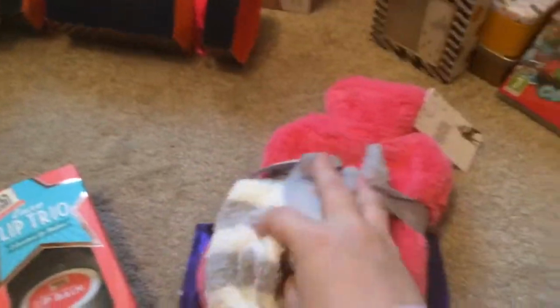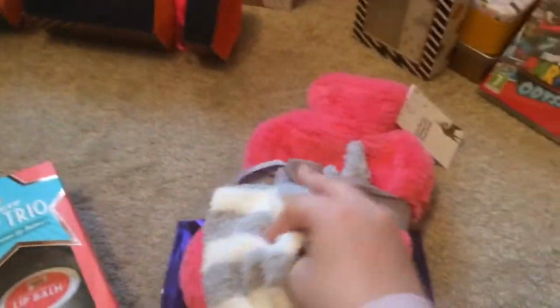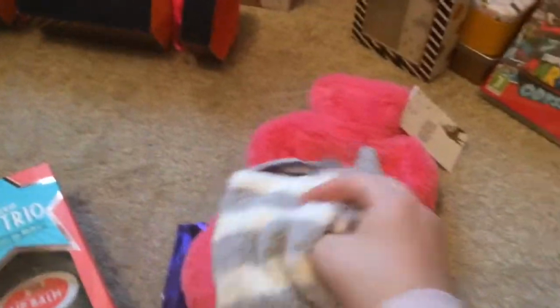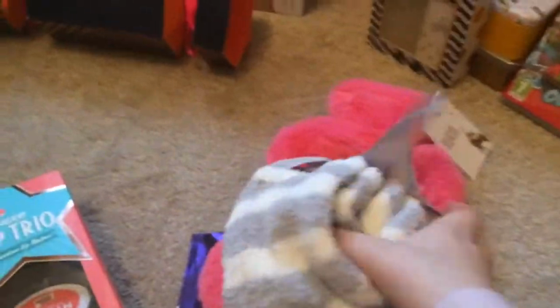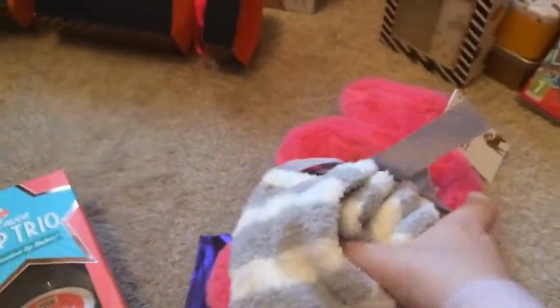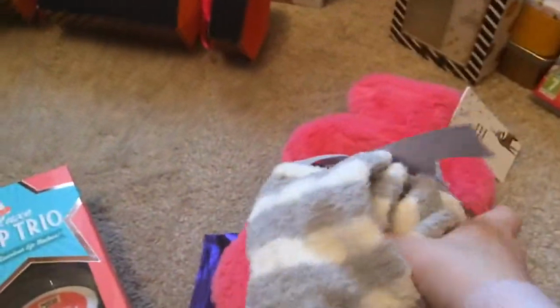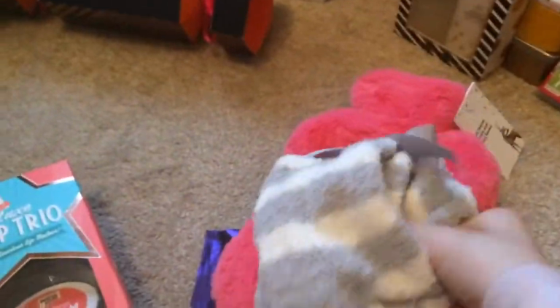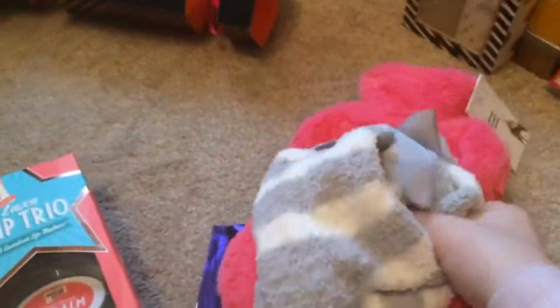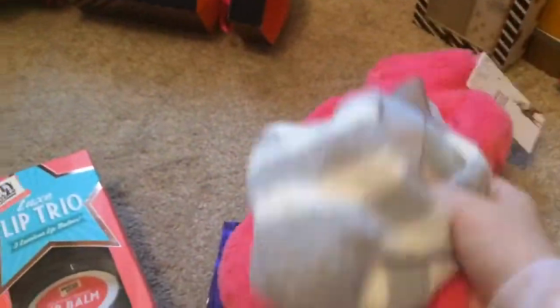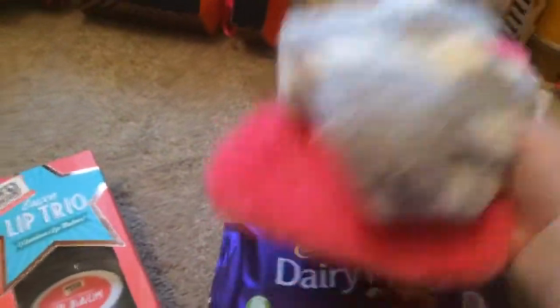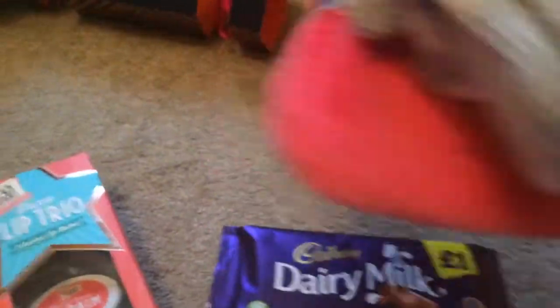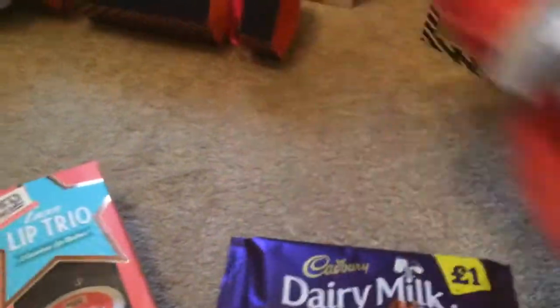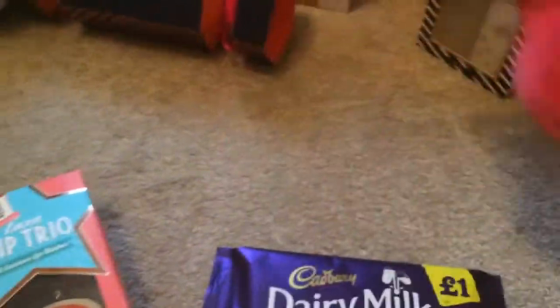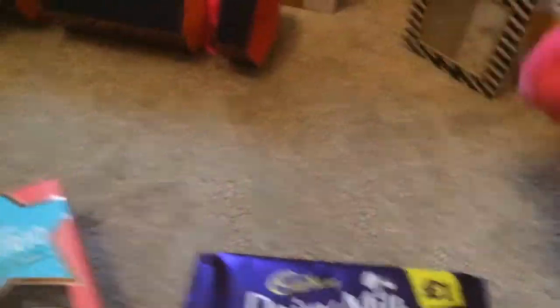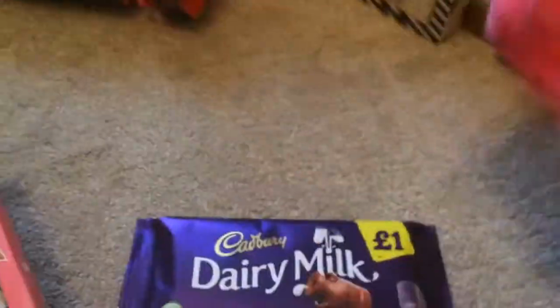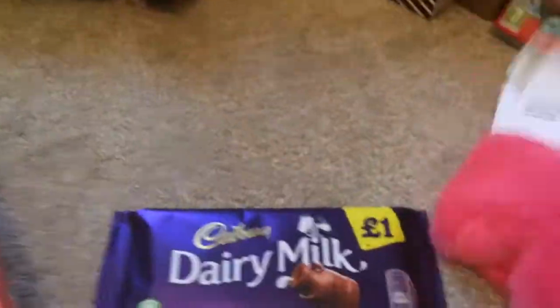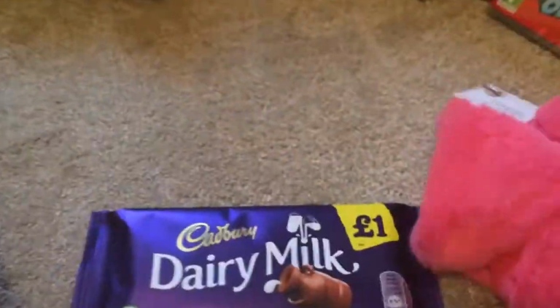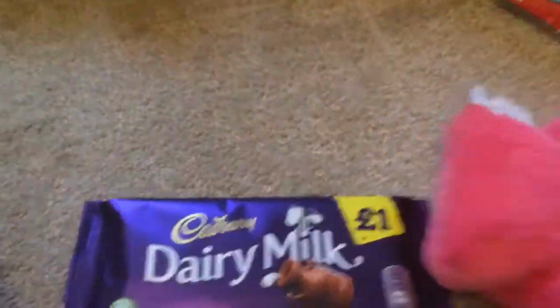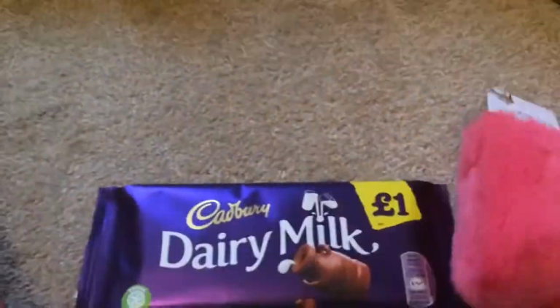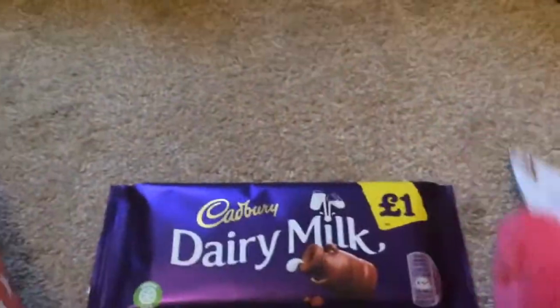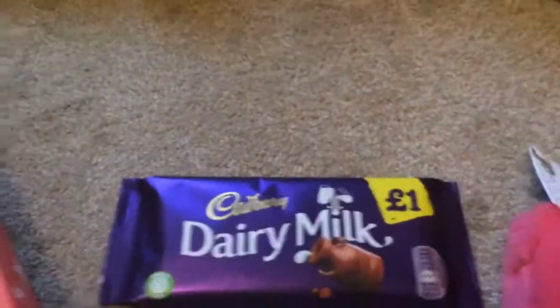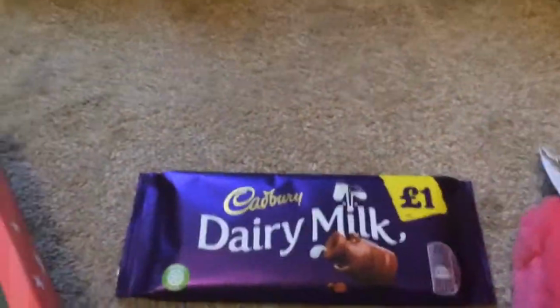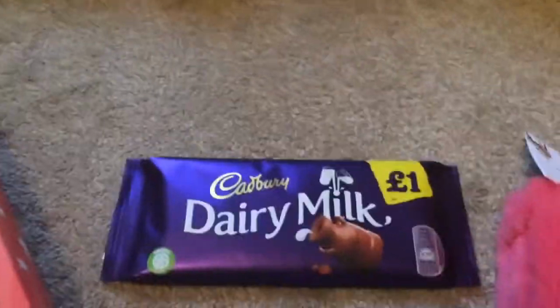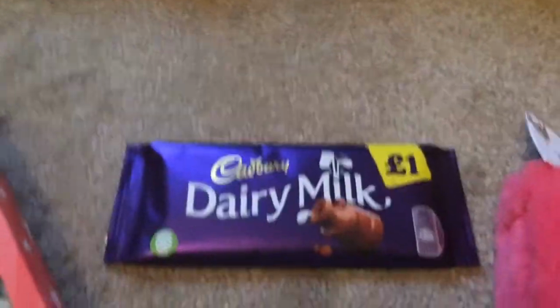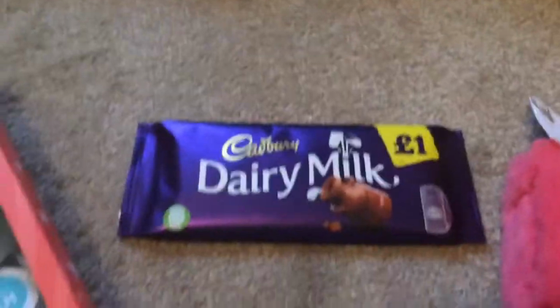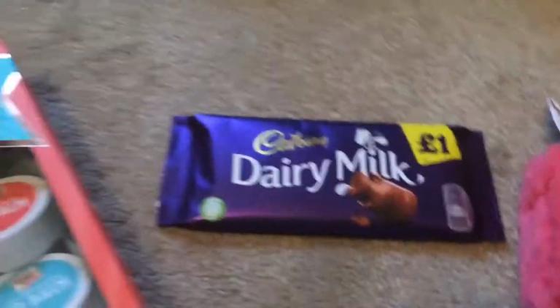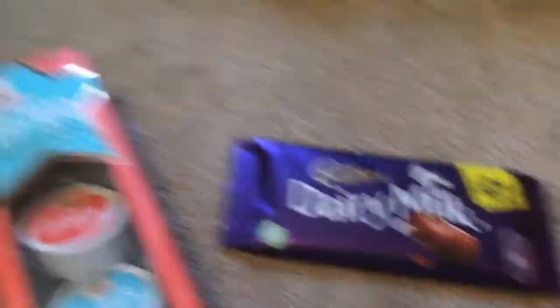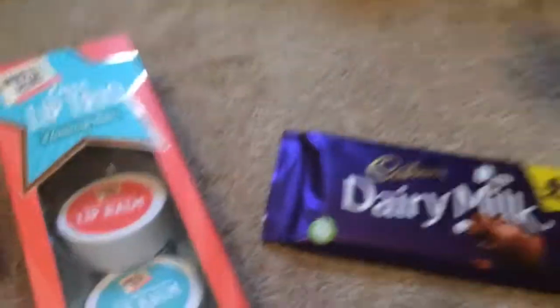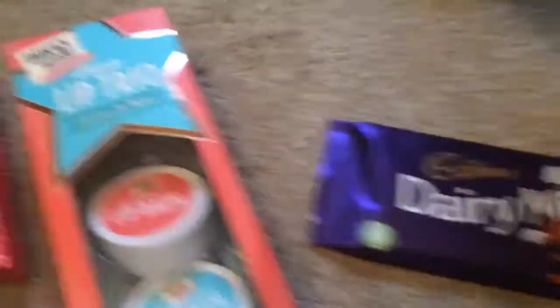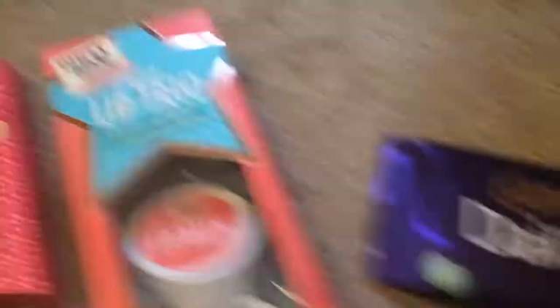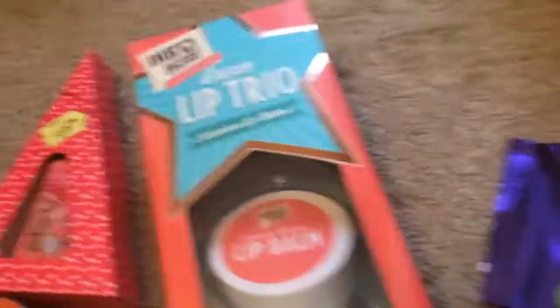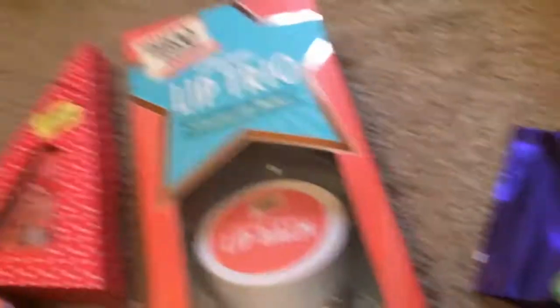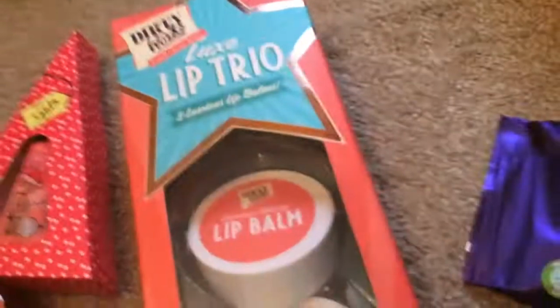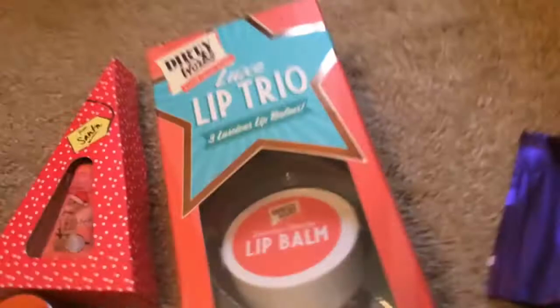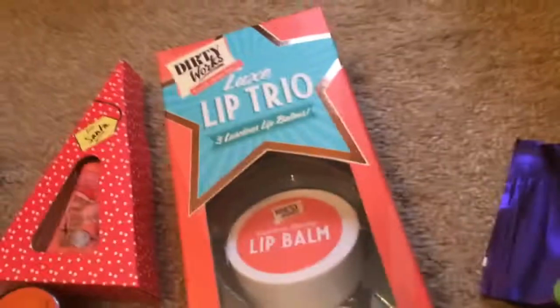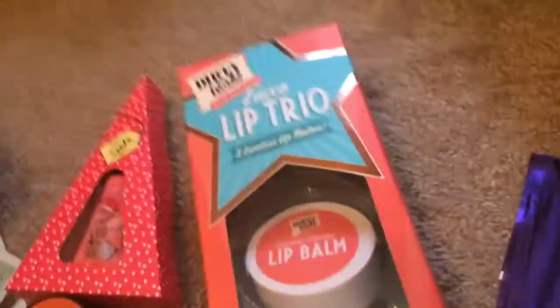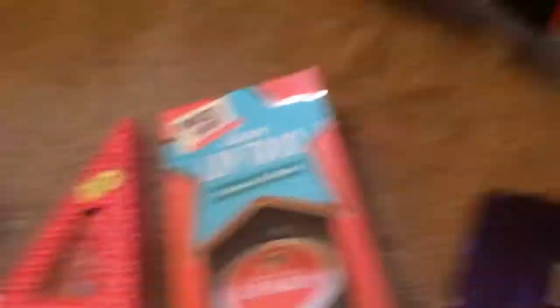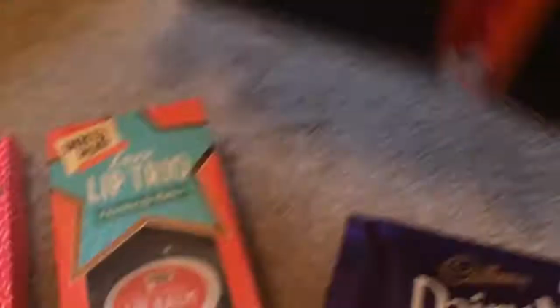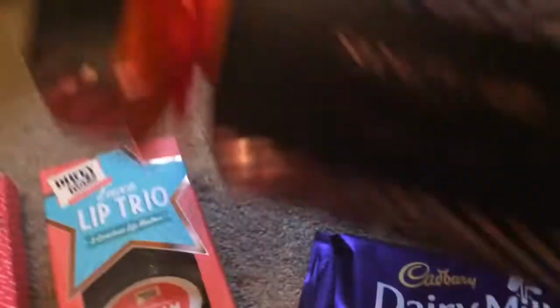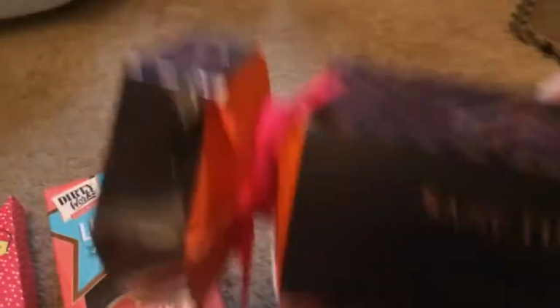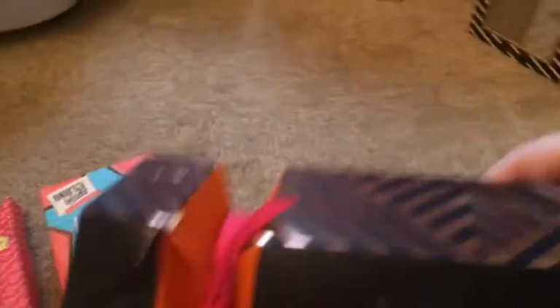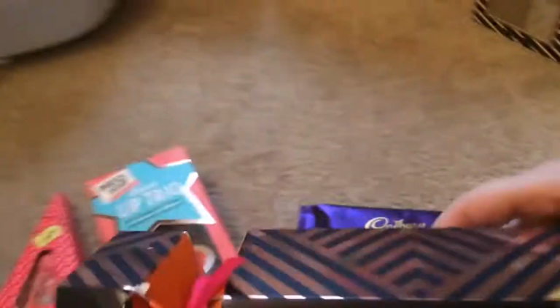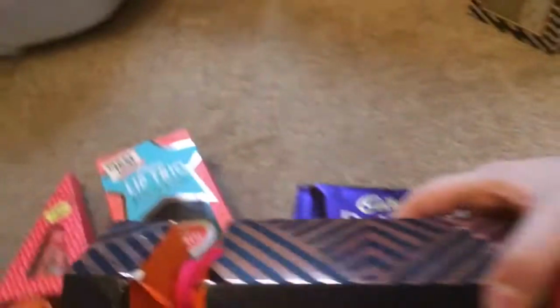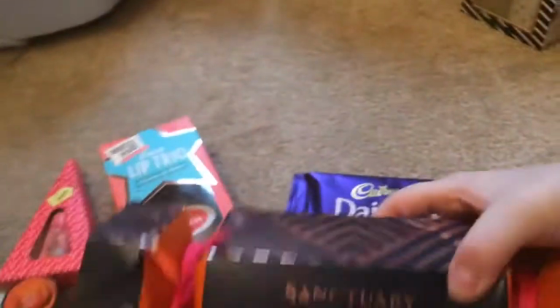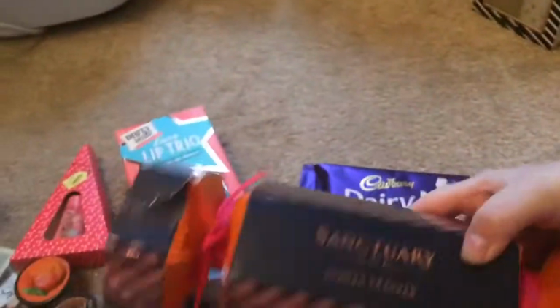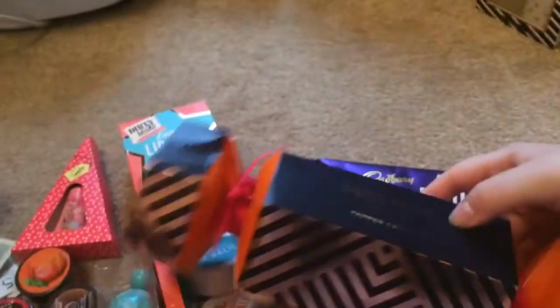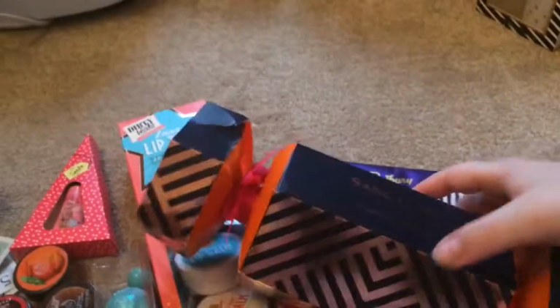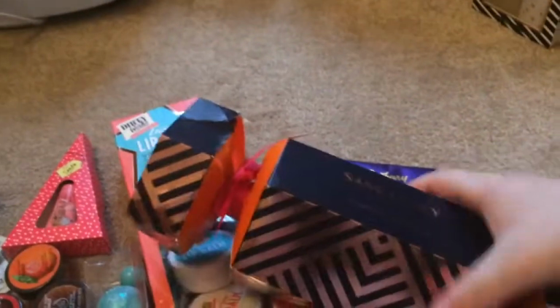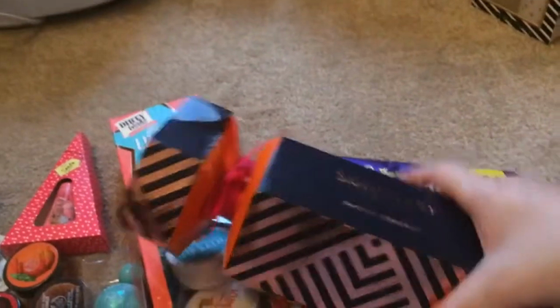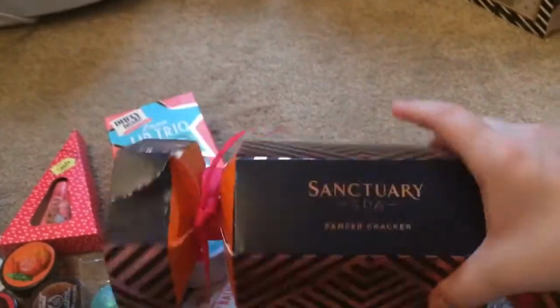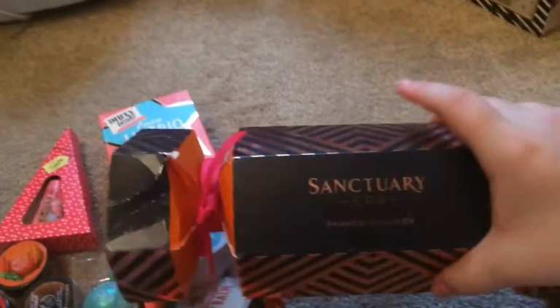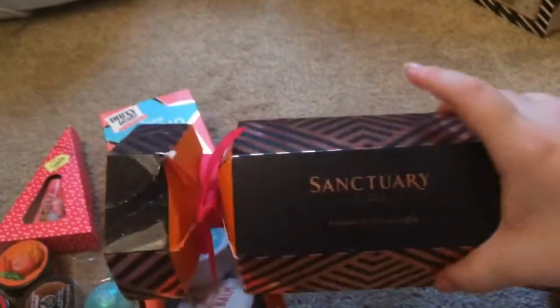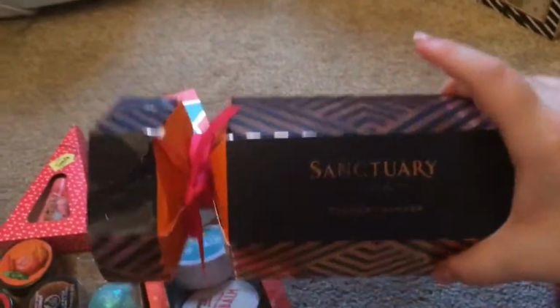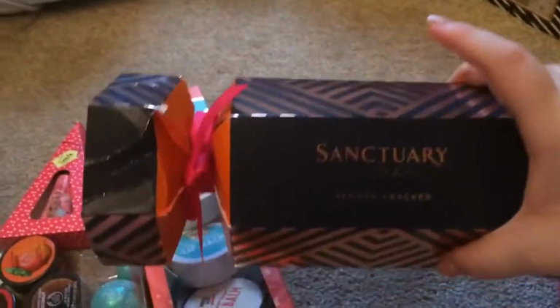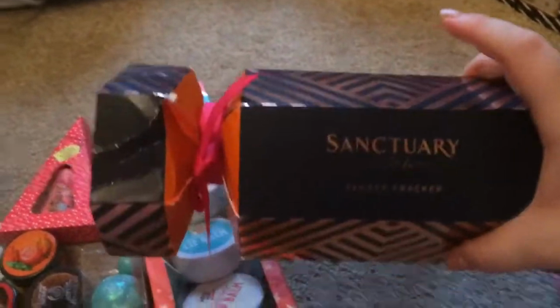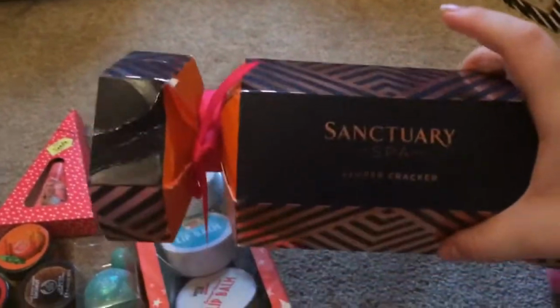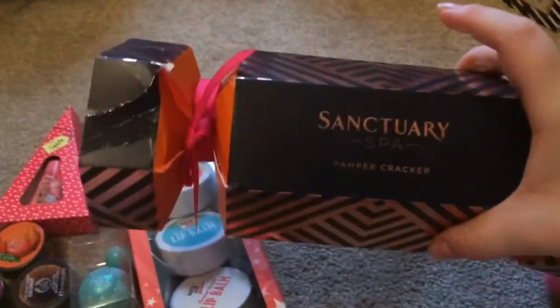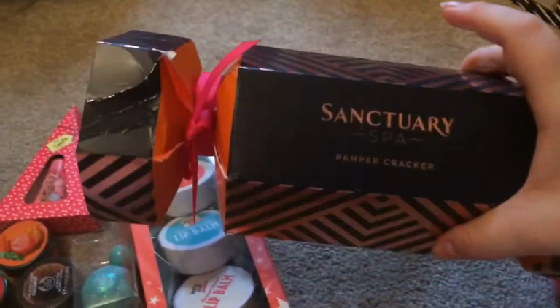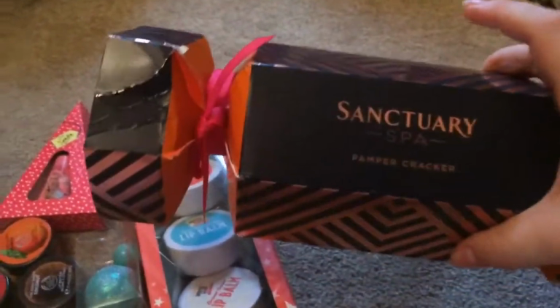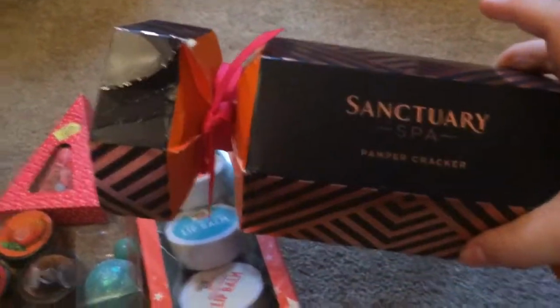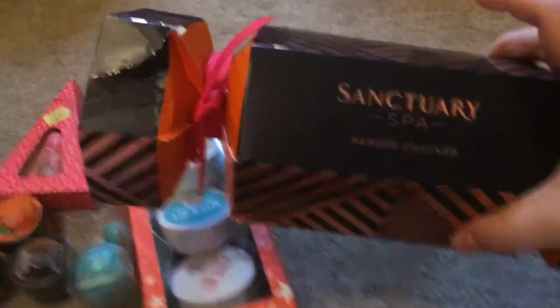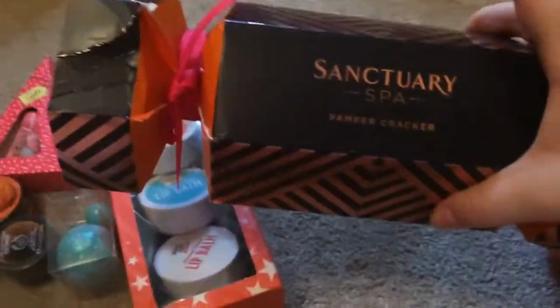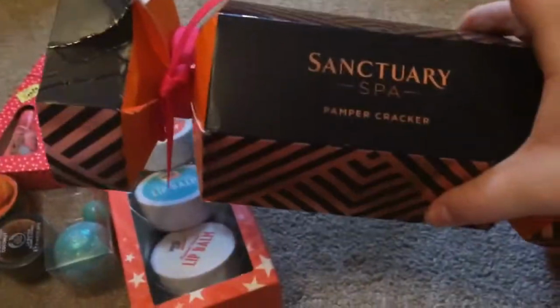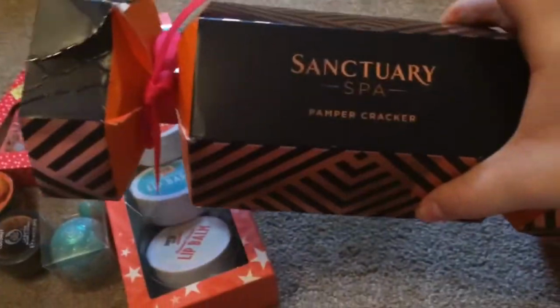I've got a chocolate bar from Evie and a chocolate orange from Harriet. I also got this water bottle with cozy socks from my mum, which is nice. And I got this Sanctuary cracker from Millie — that is lovely.